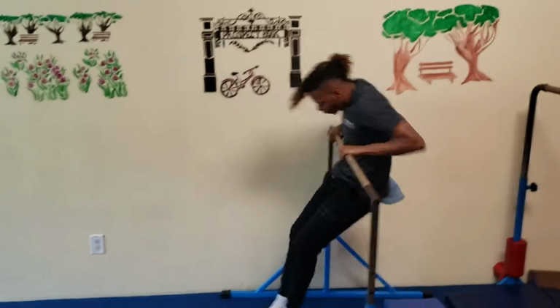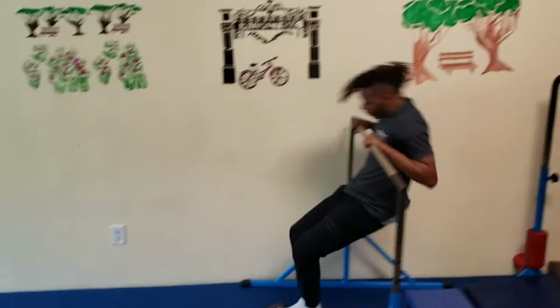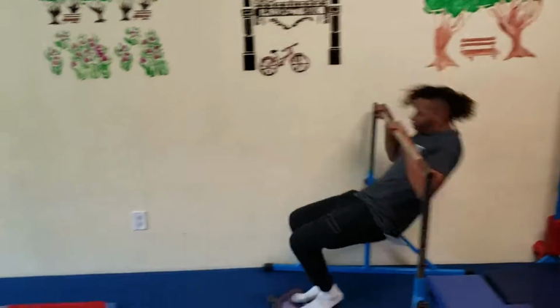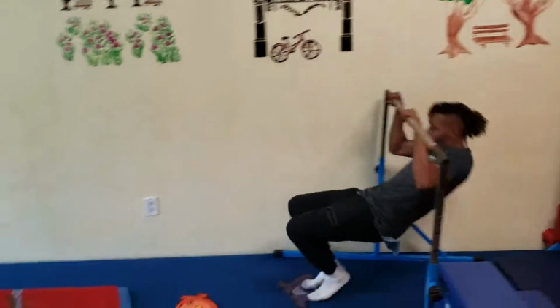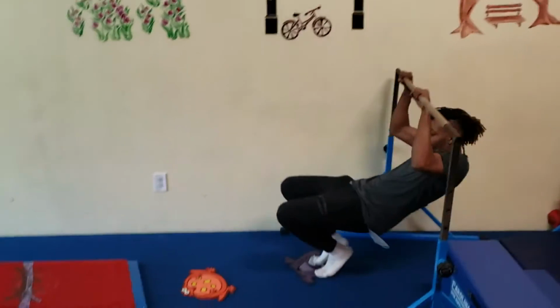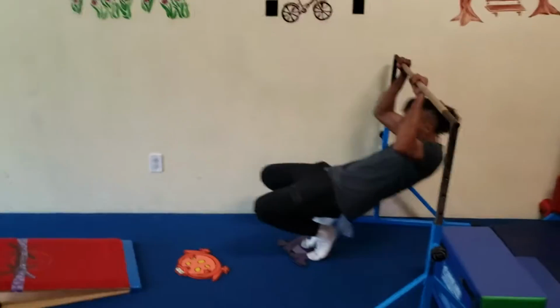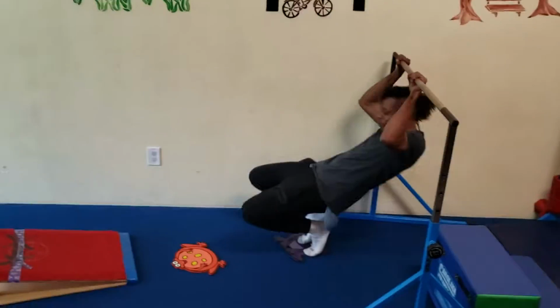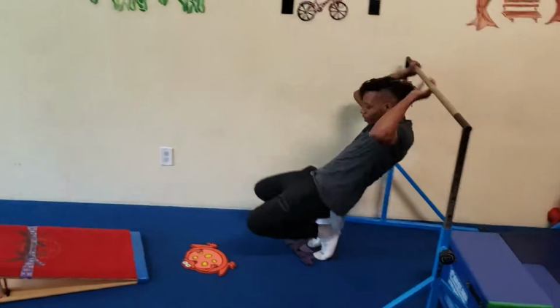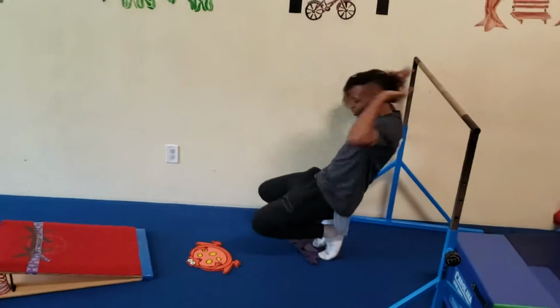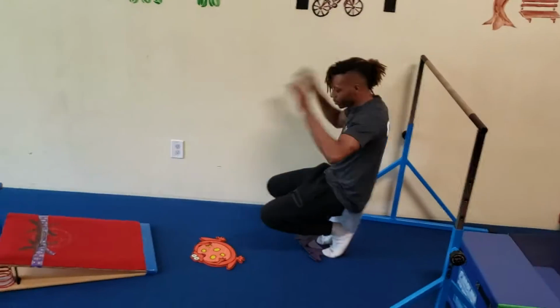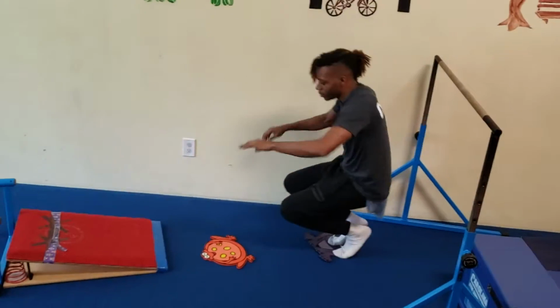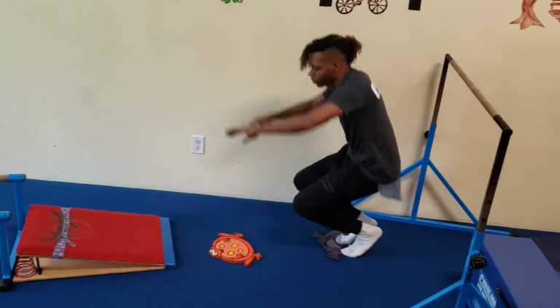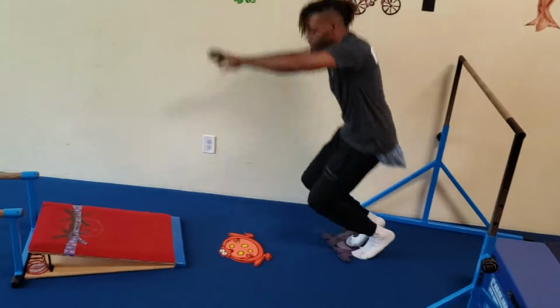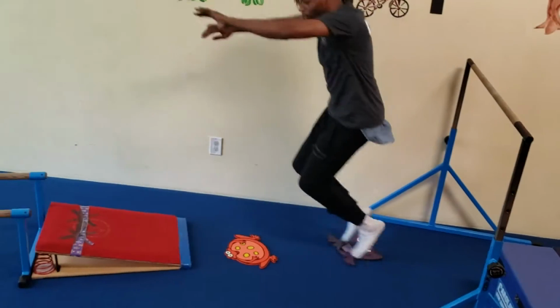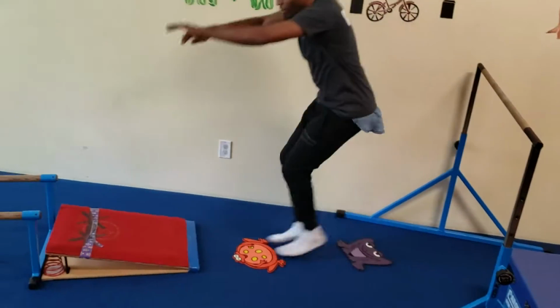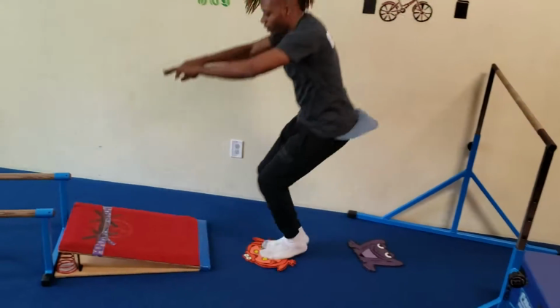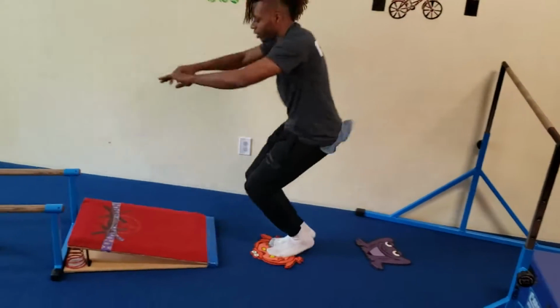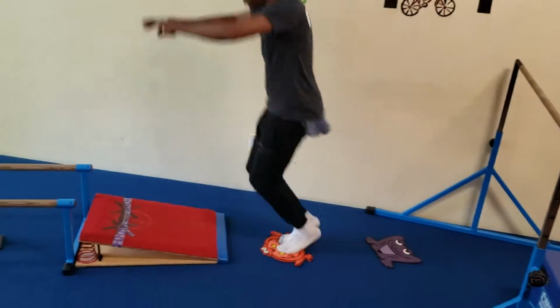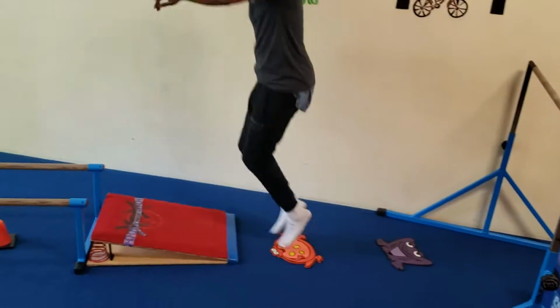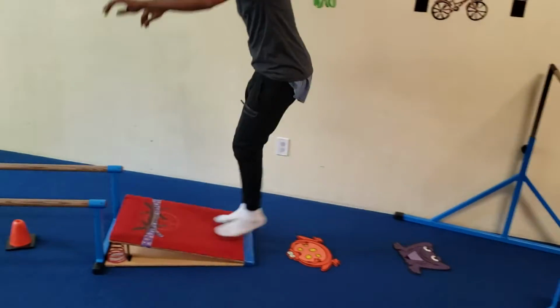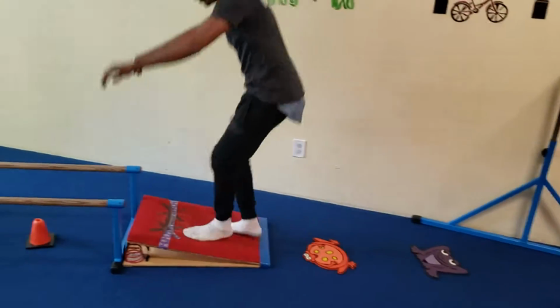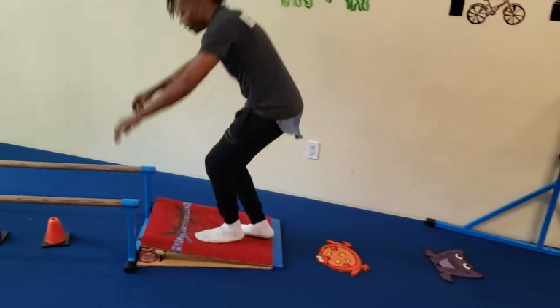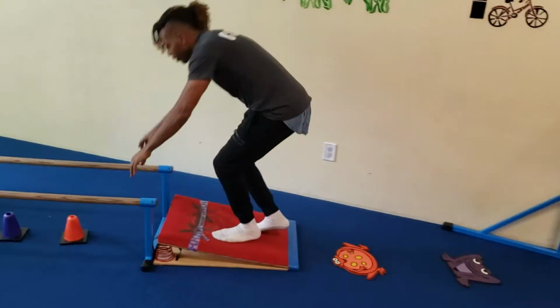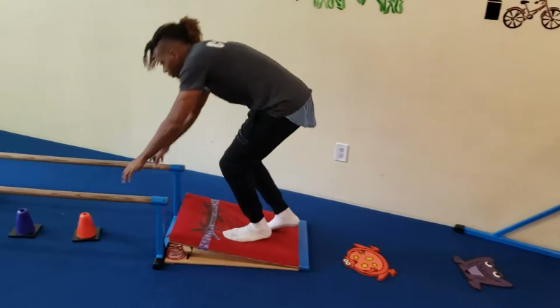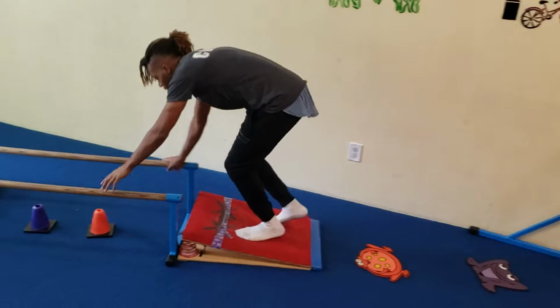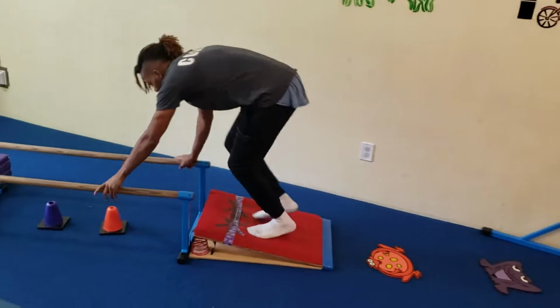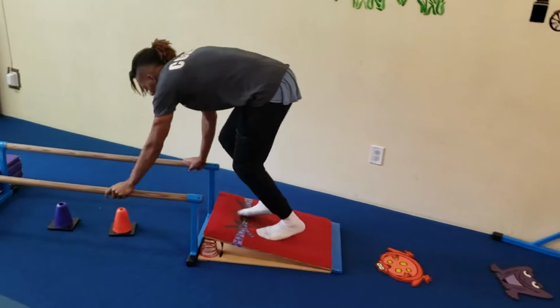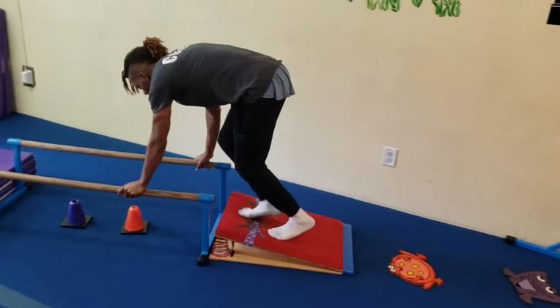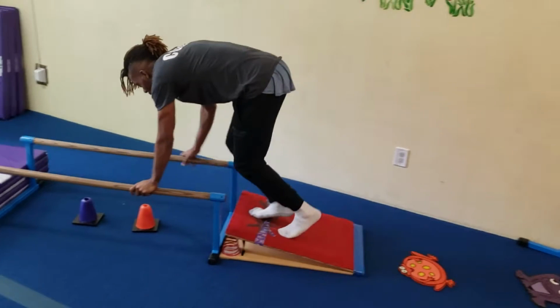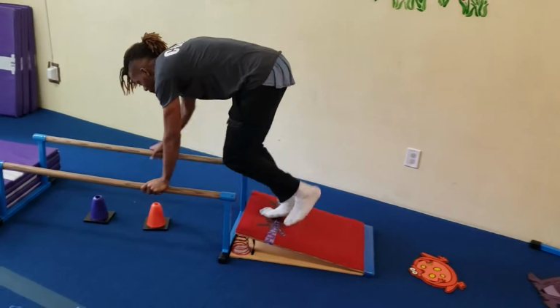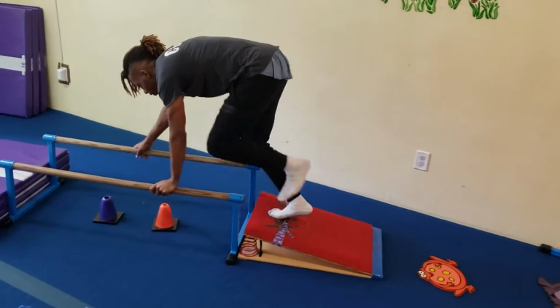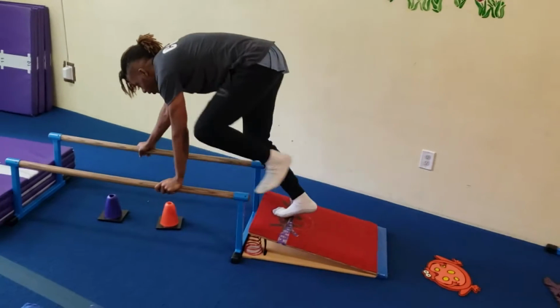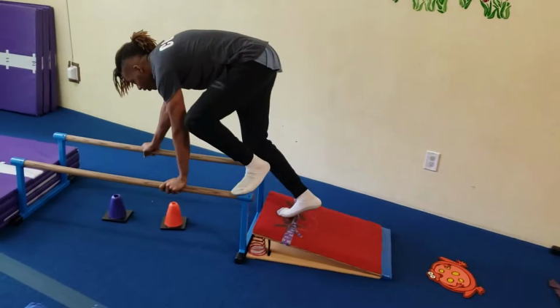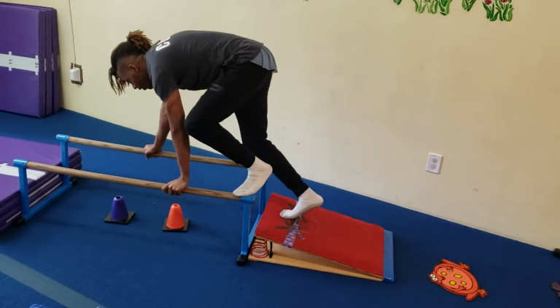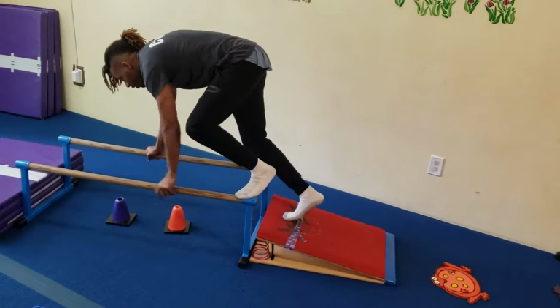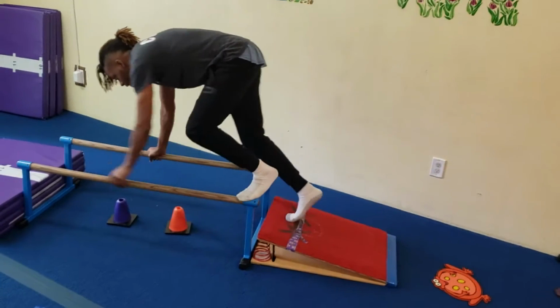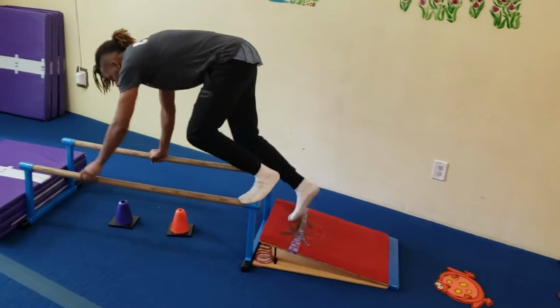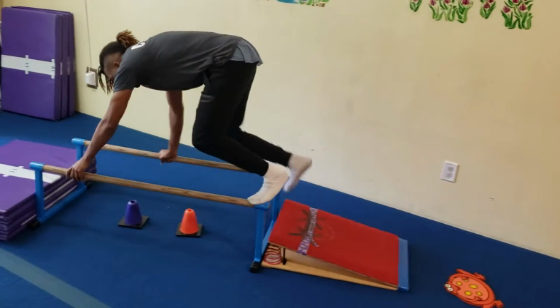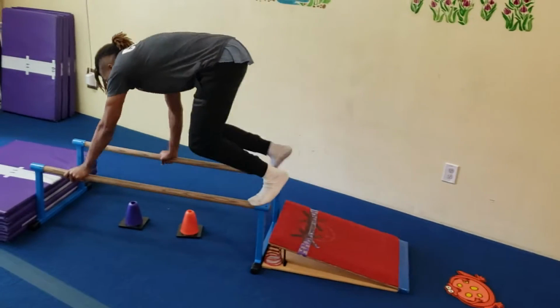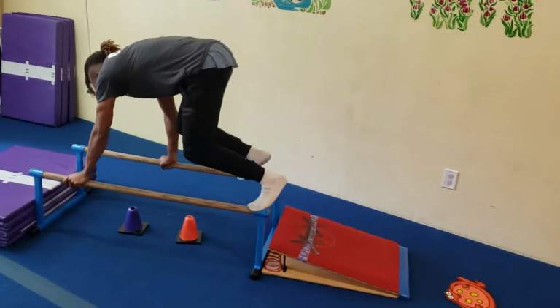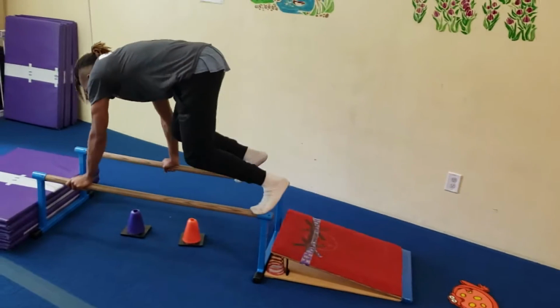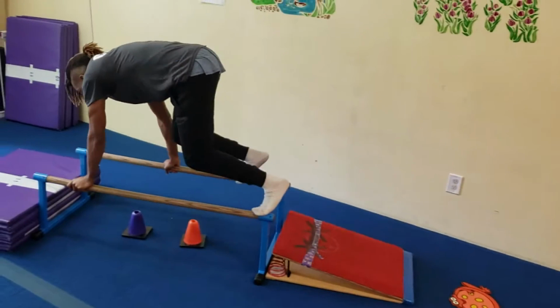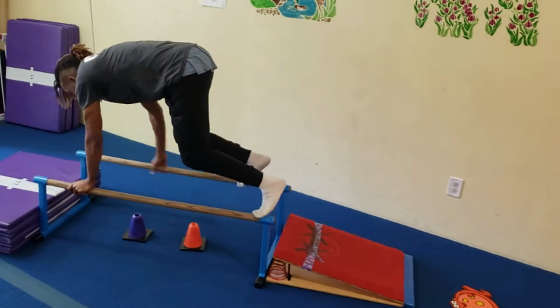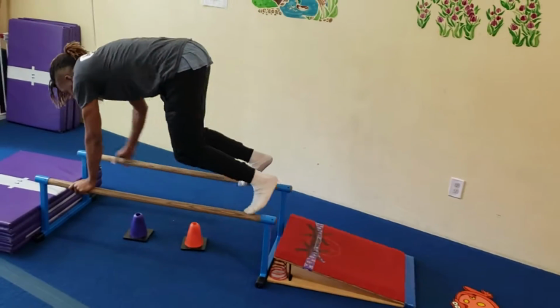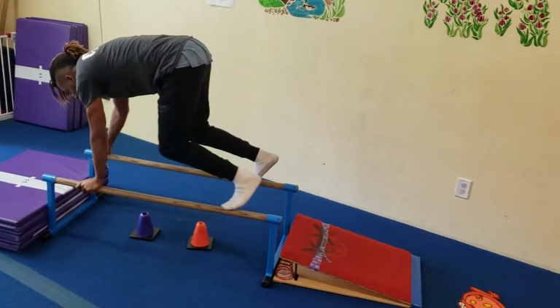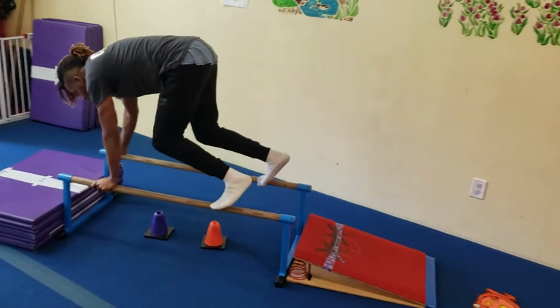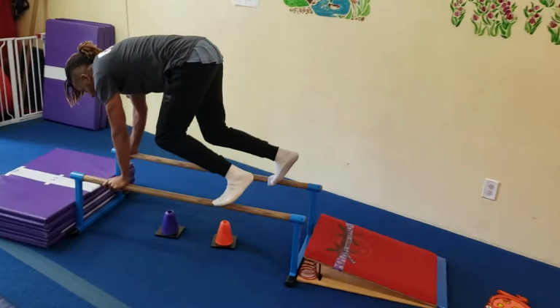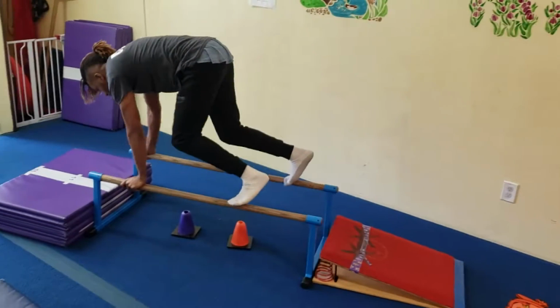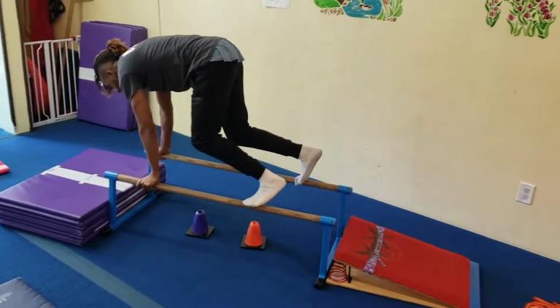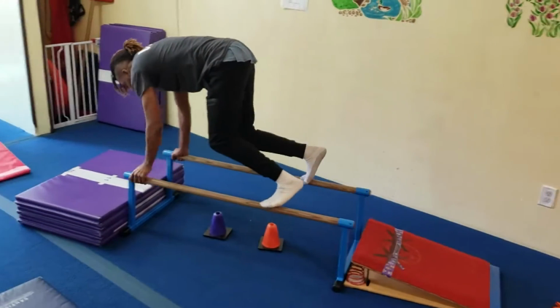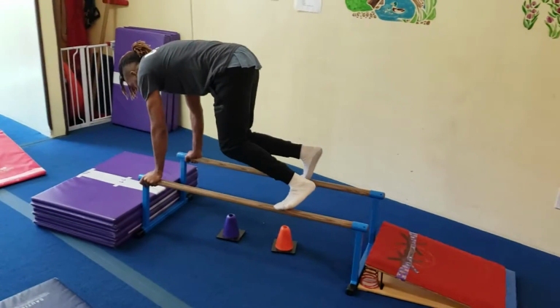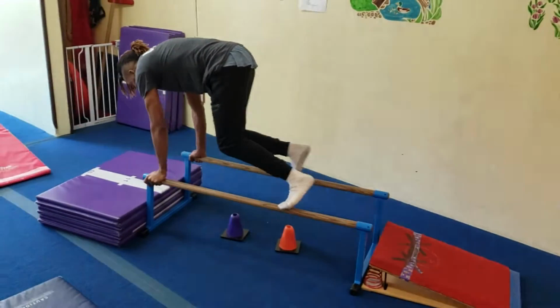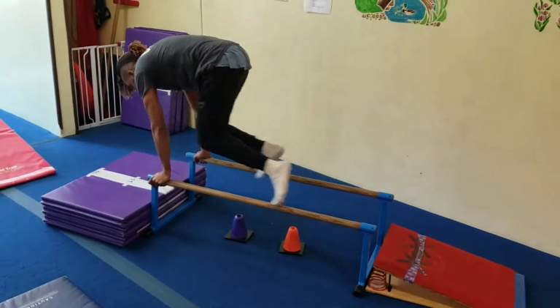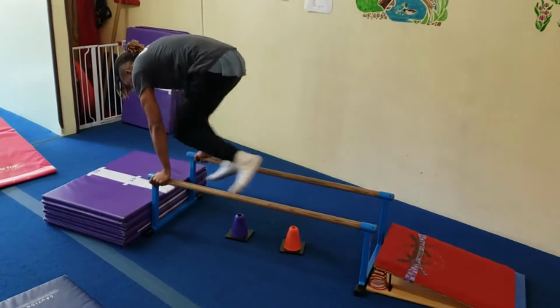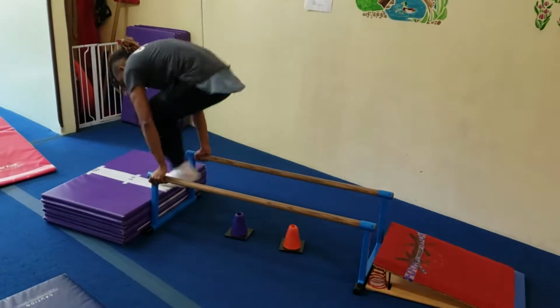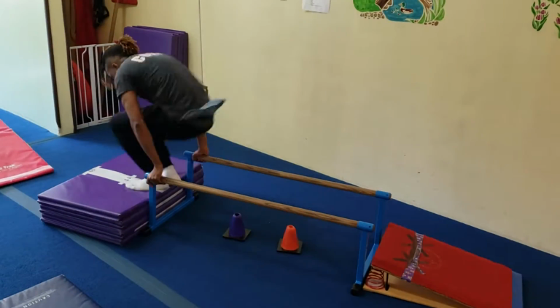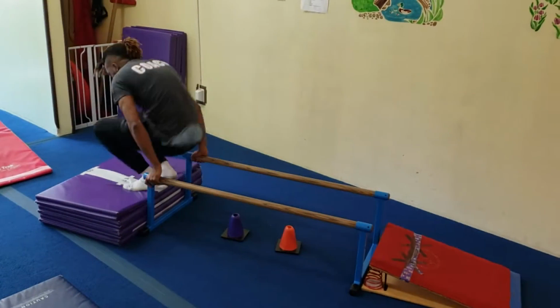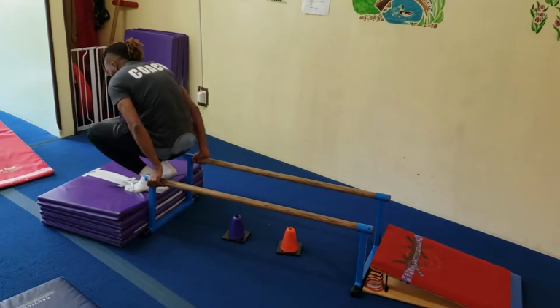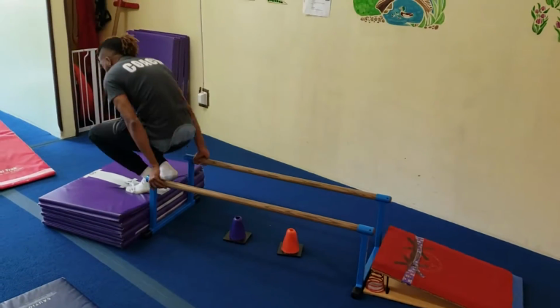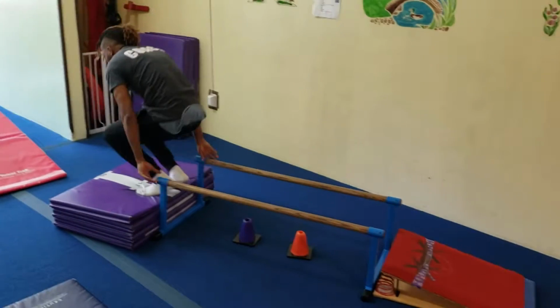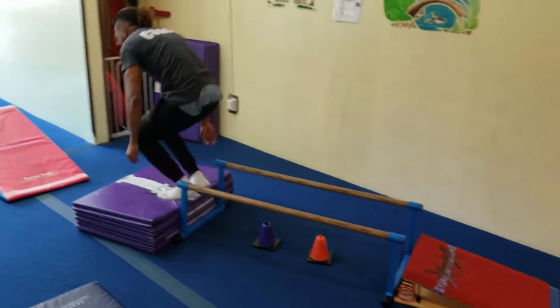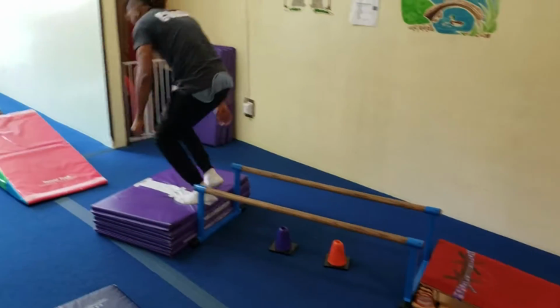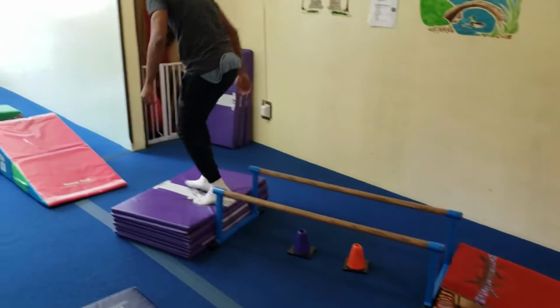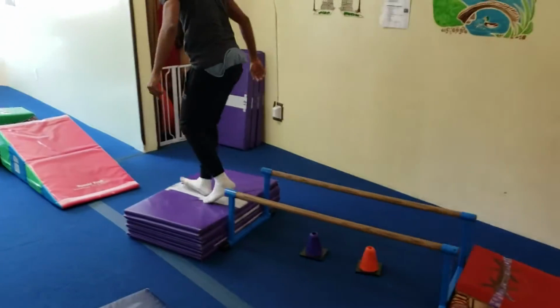Keep going on the froggies. Next froggie, jump to the springboard. And climb. P-bars.